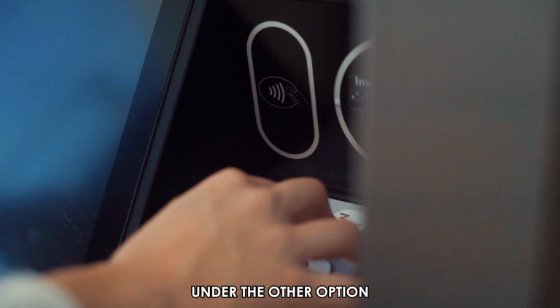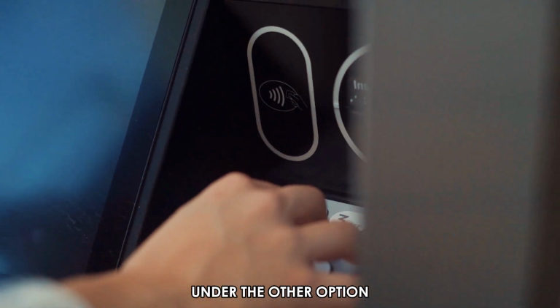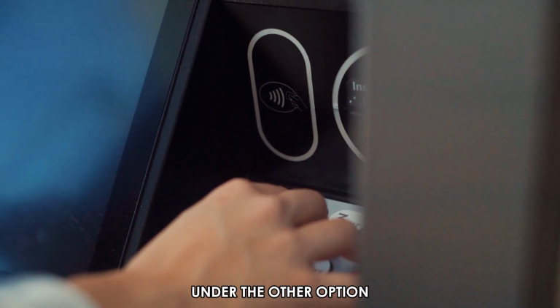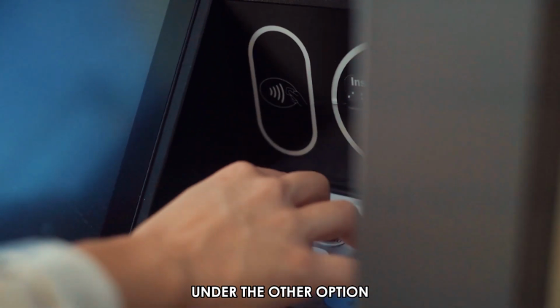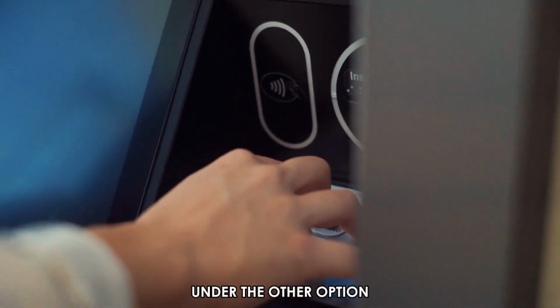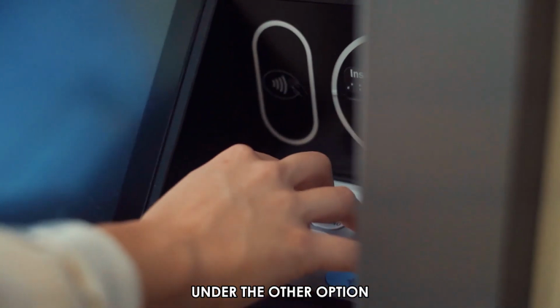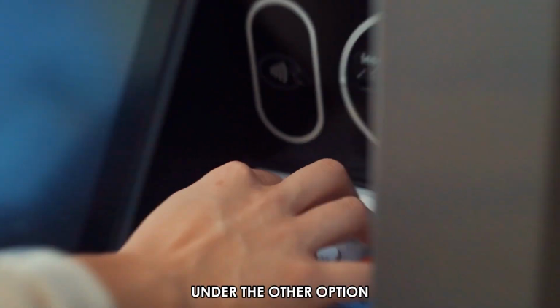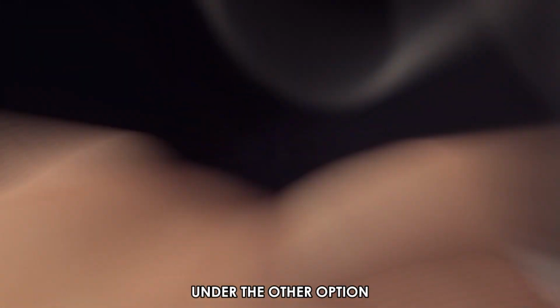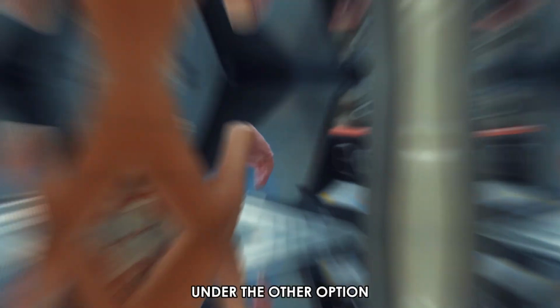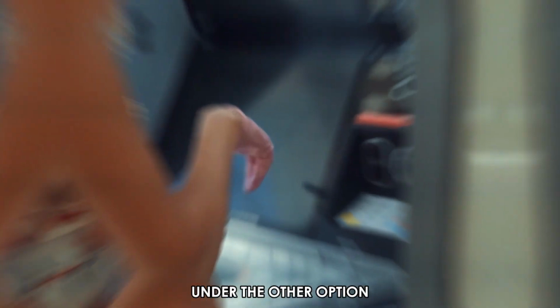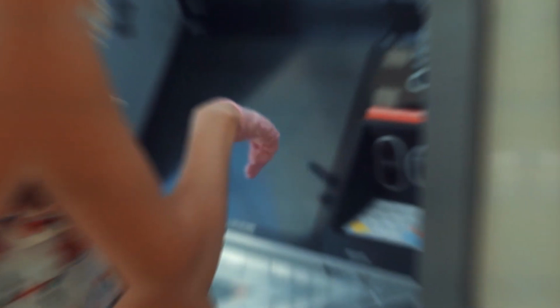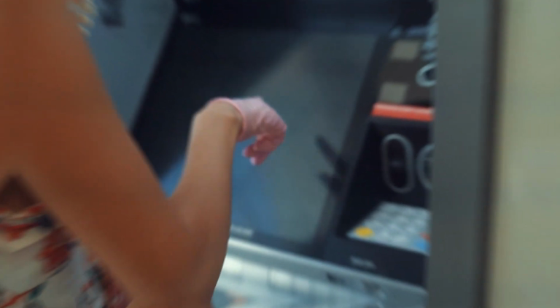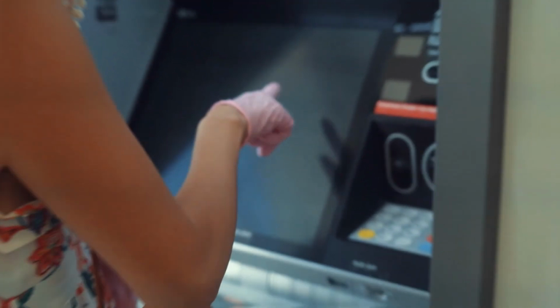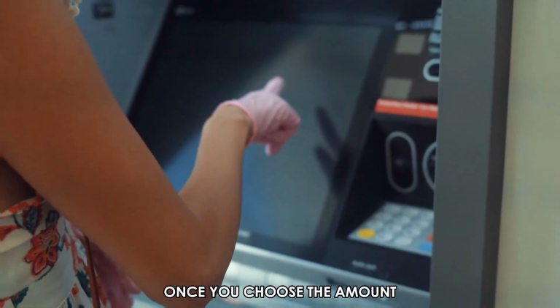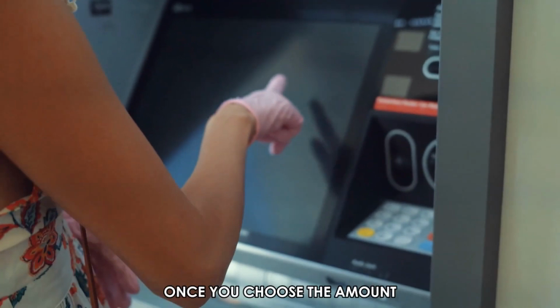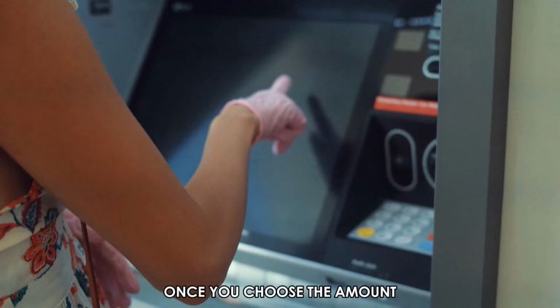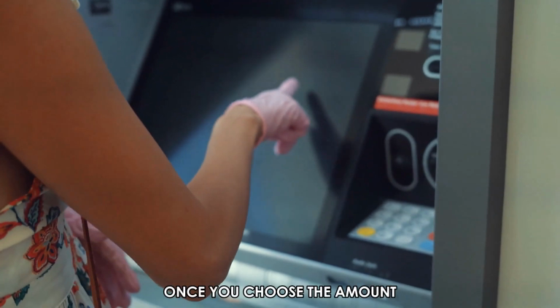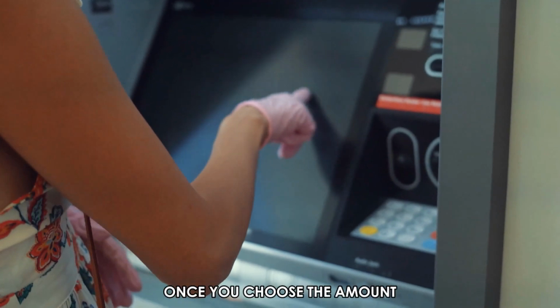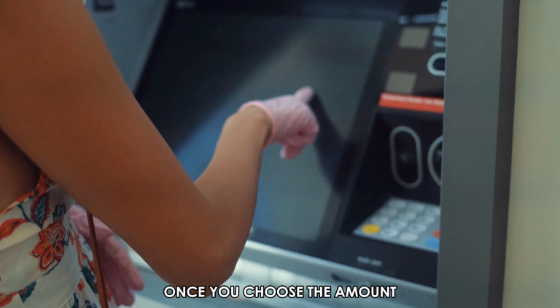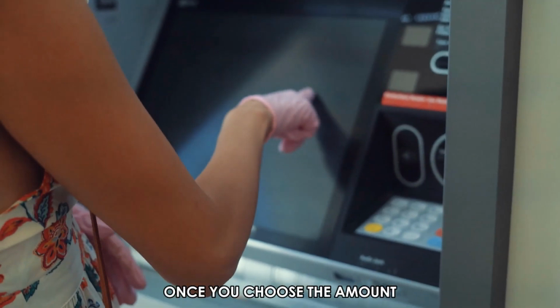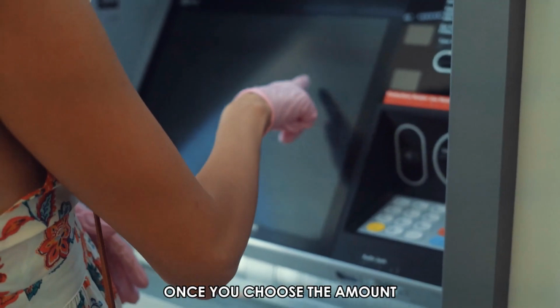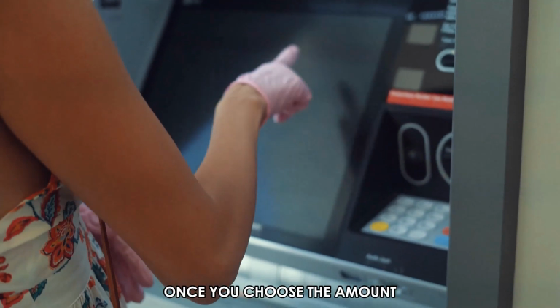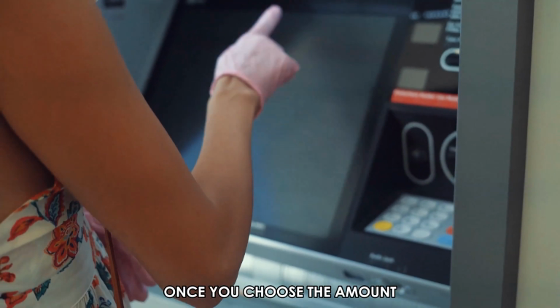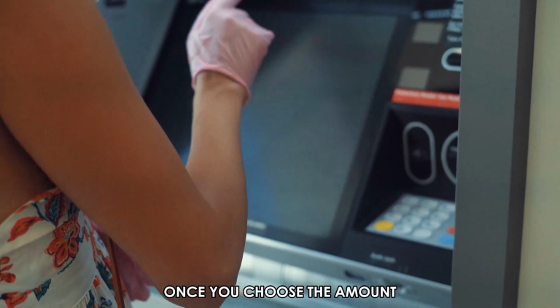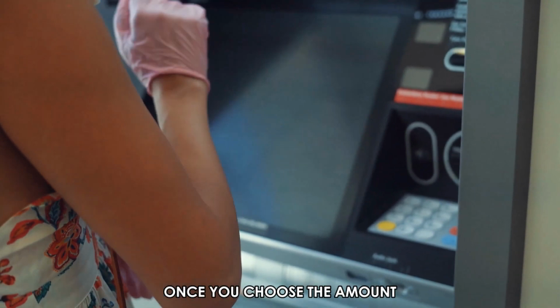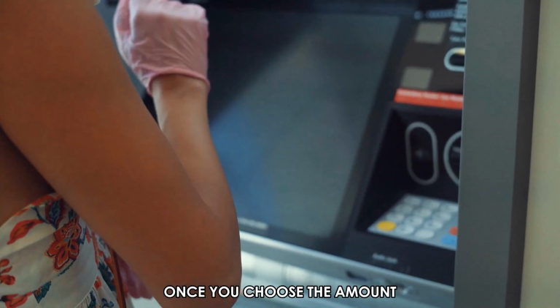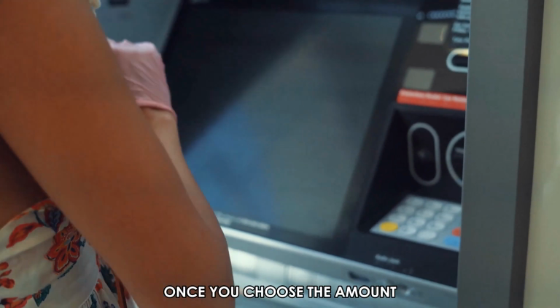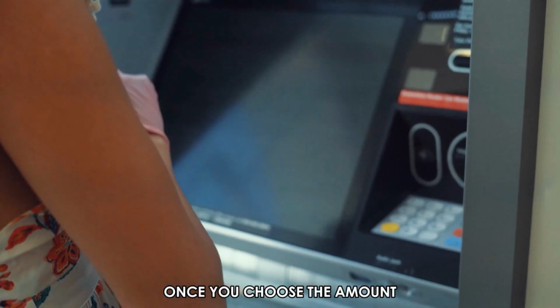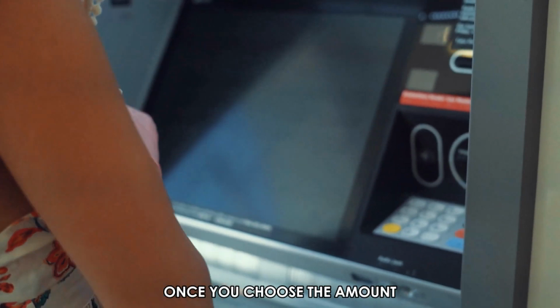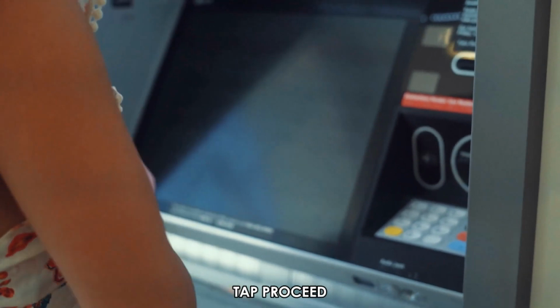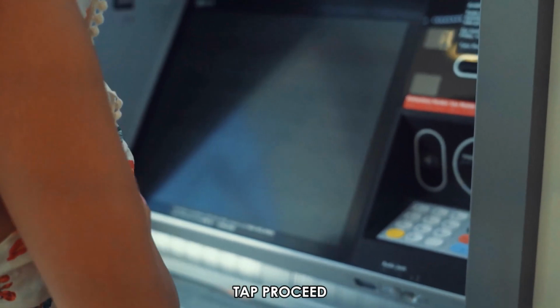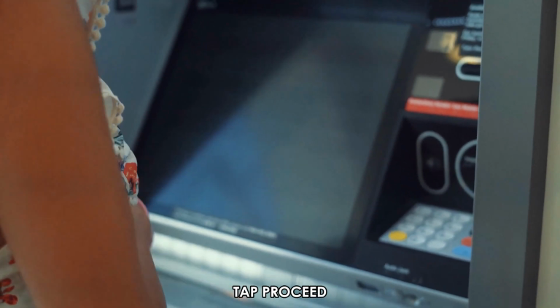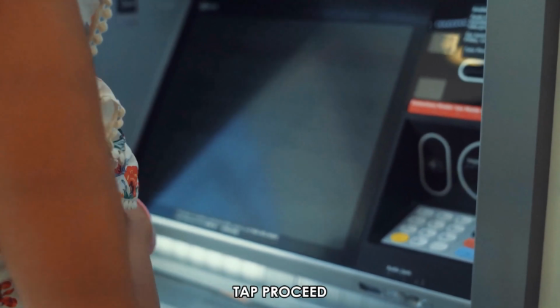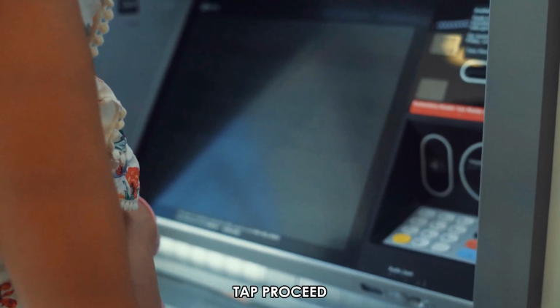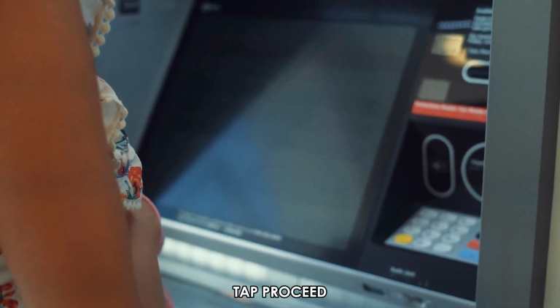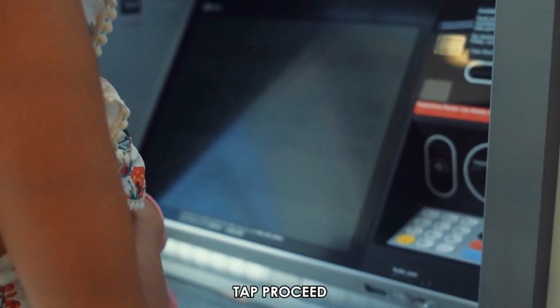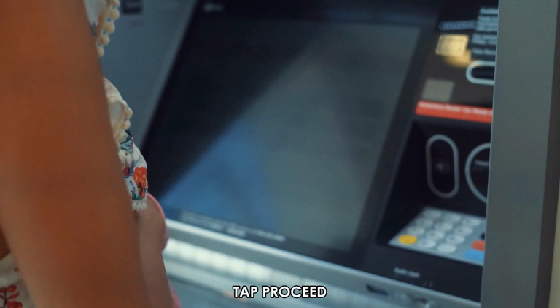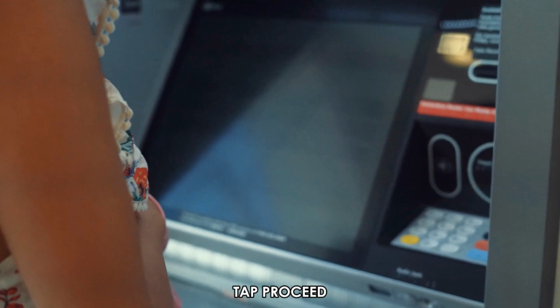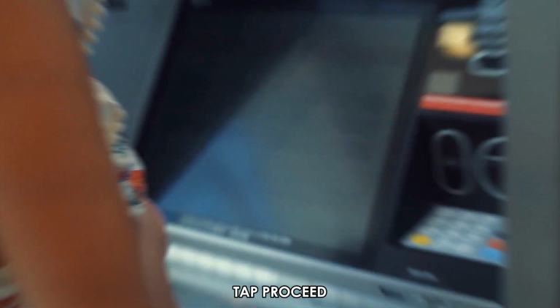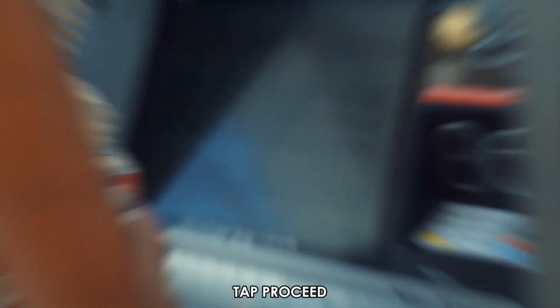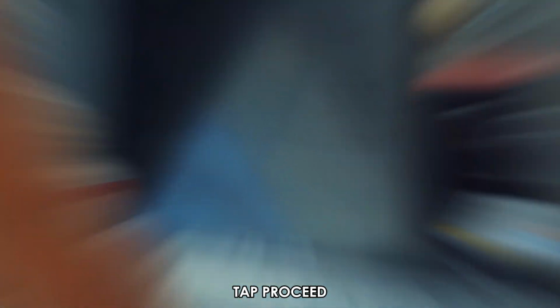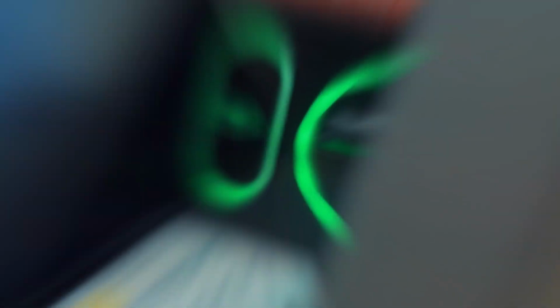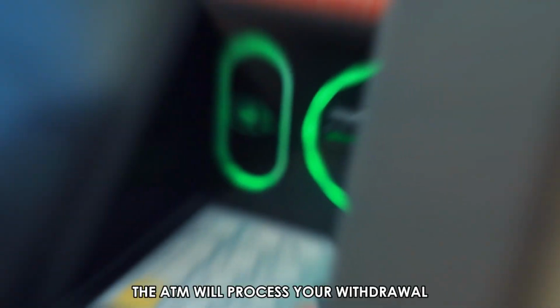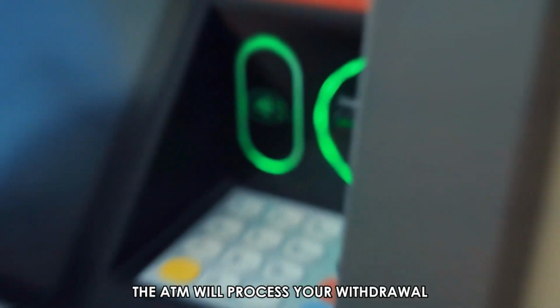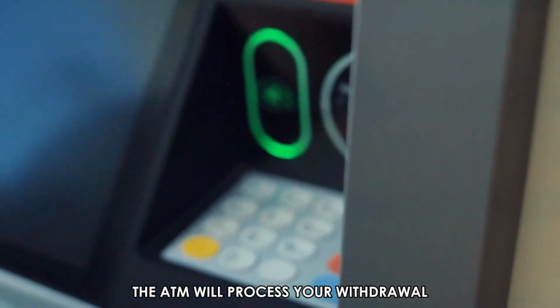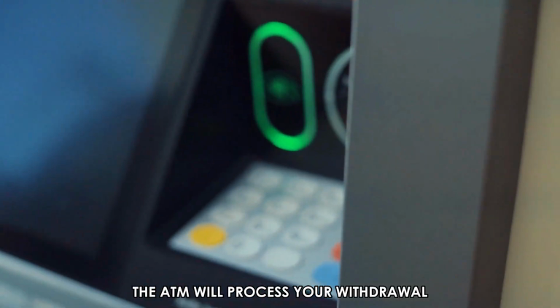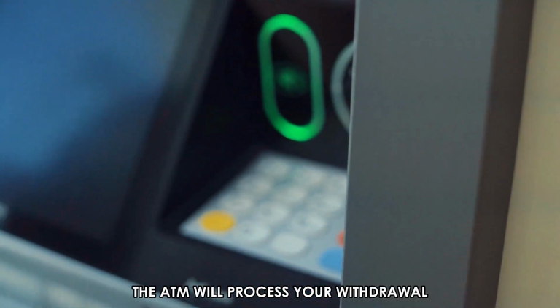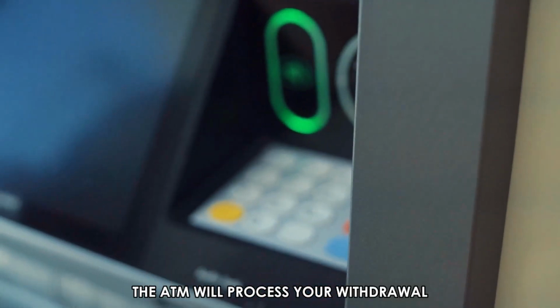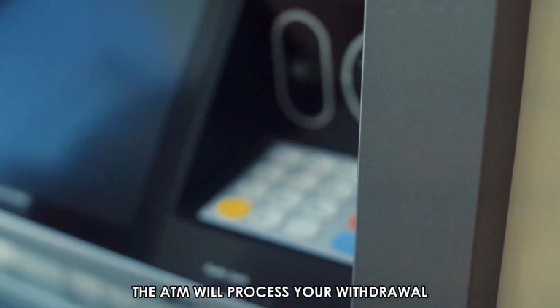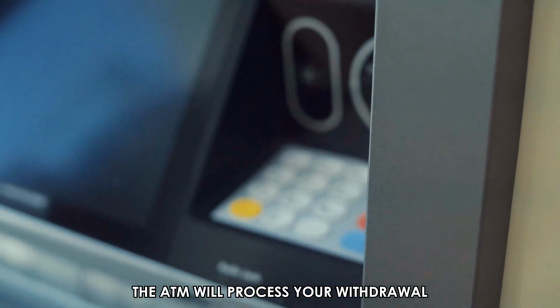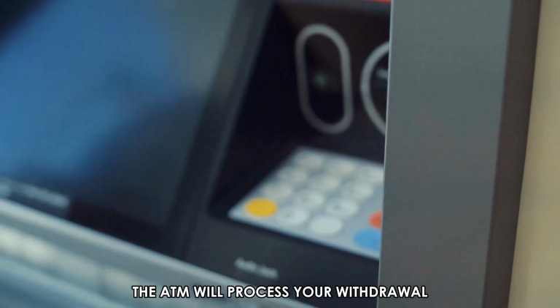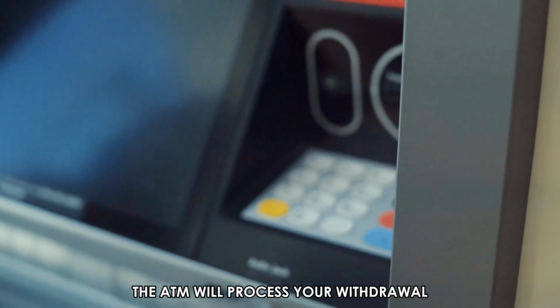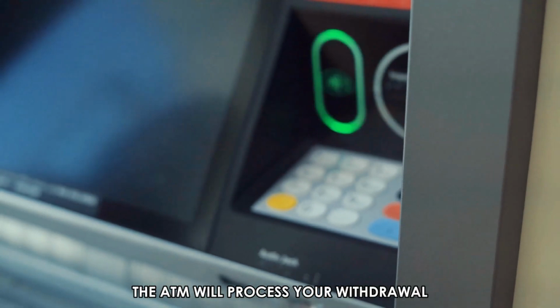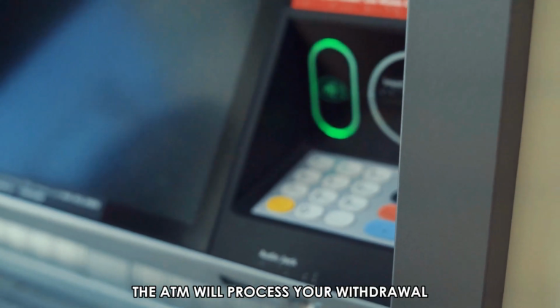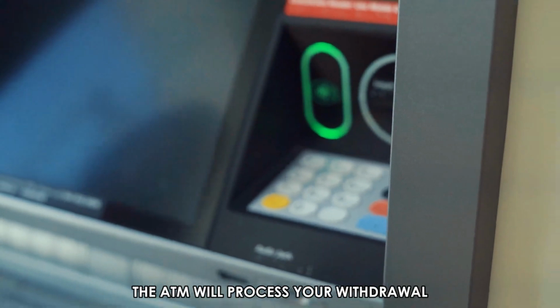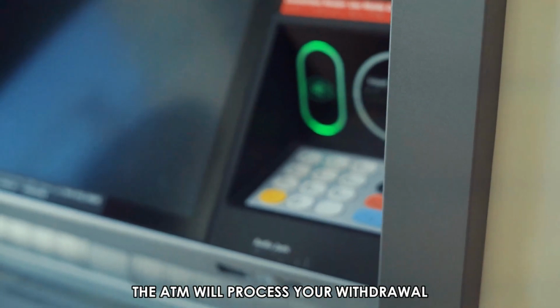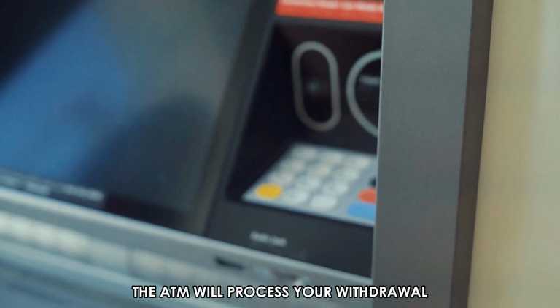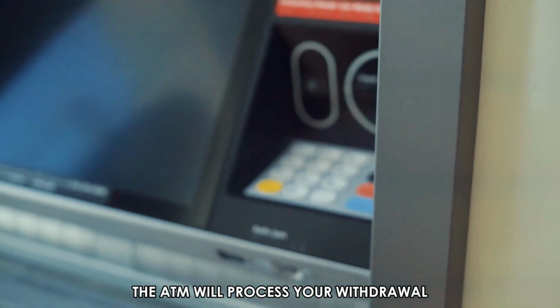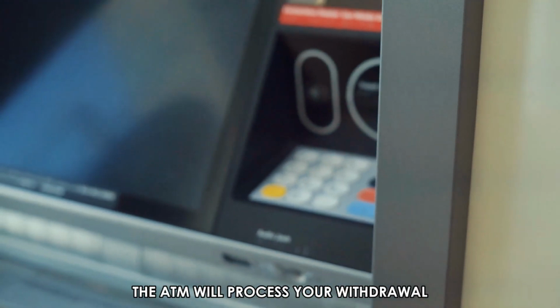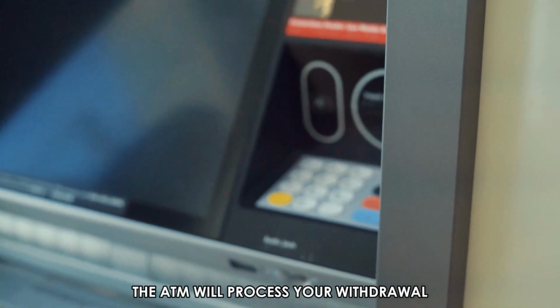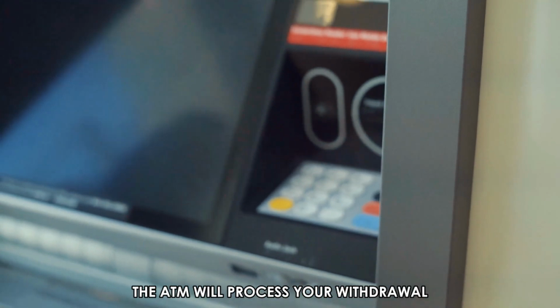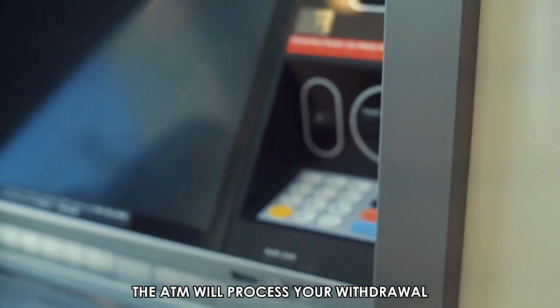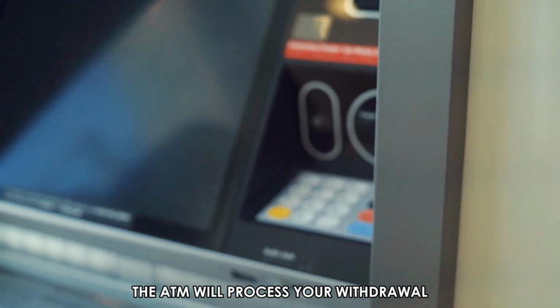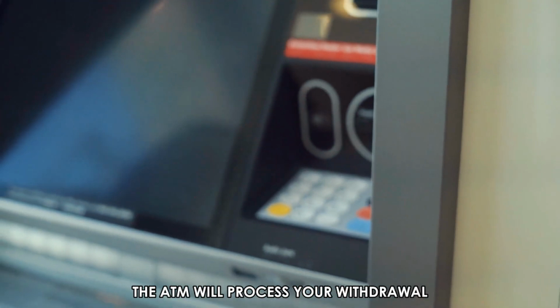You may also enter a different amount under the 'other' option. Once you choose the amount, tap proceed — the ATM will process your withdrawal.